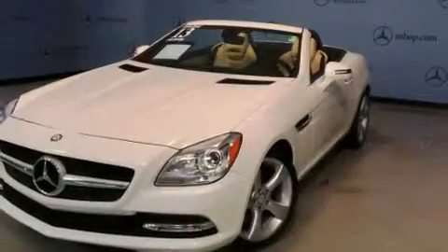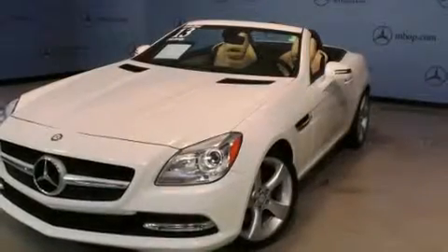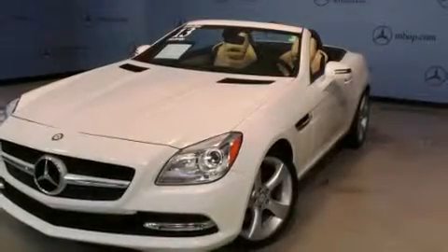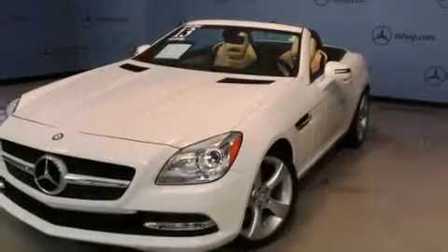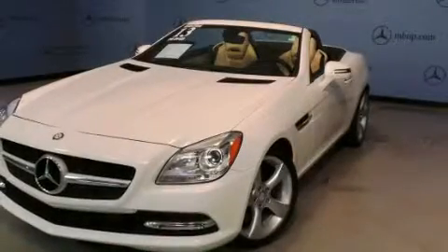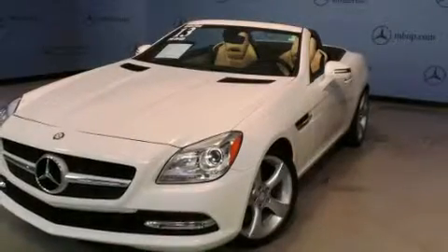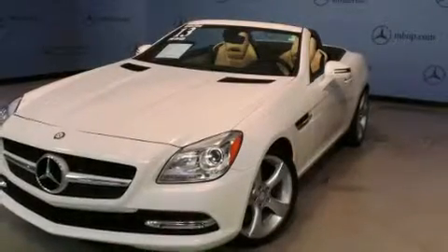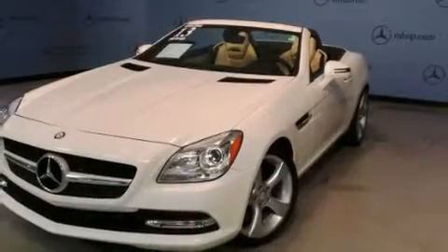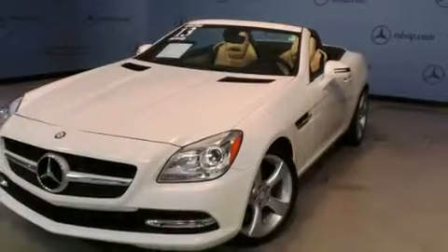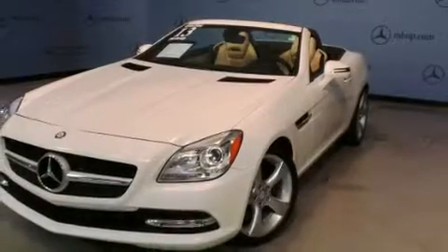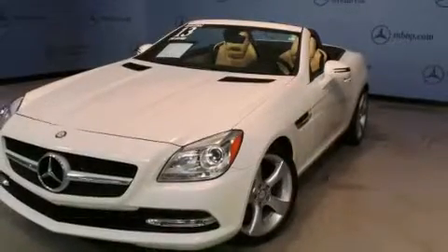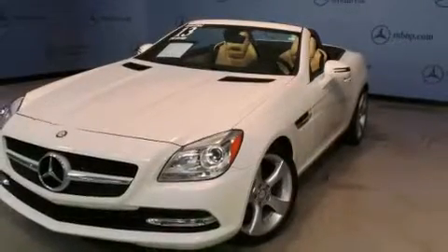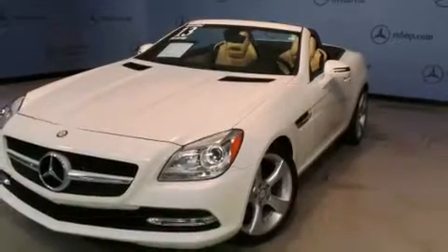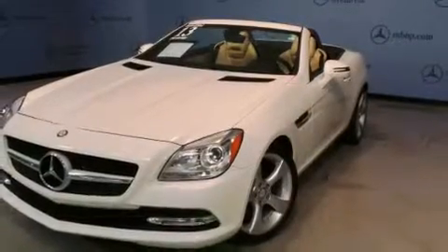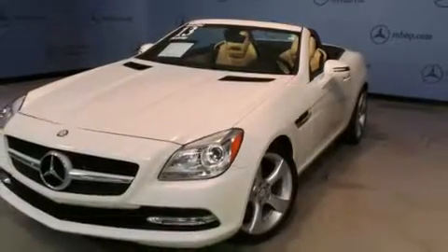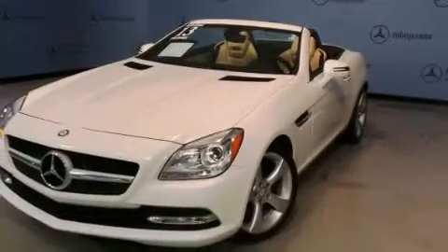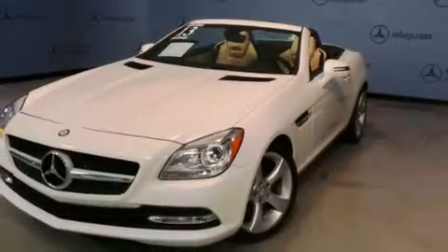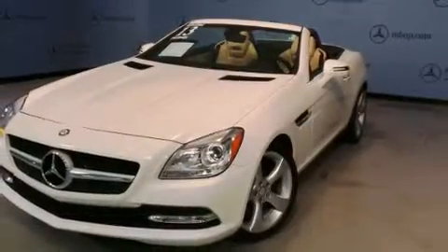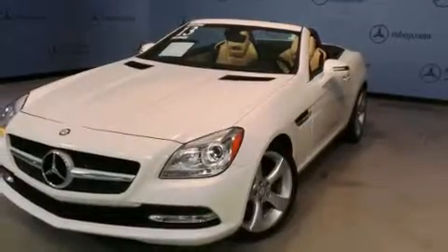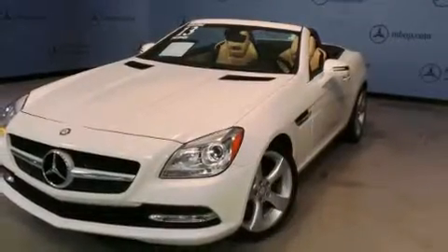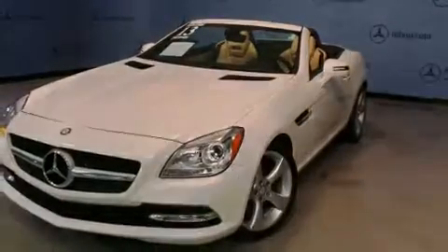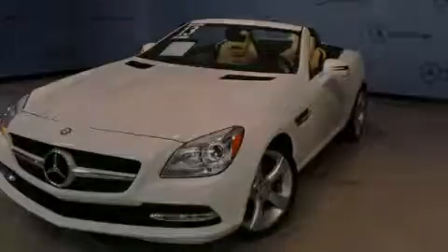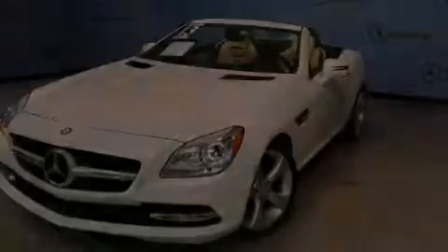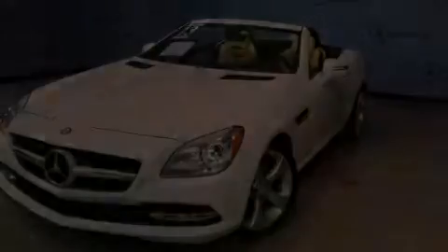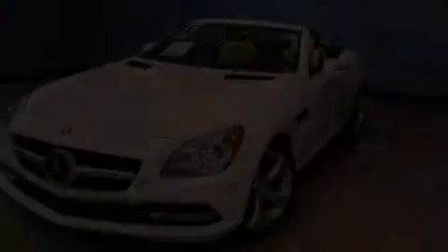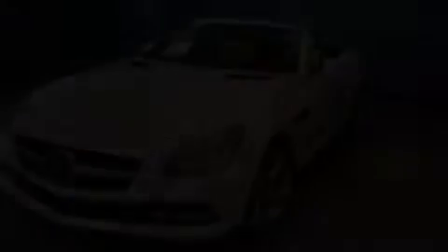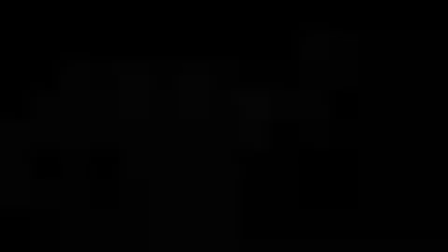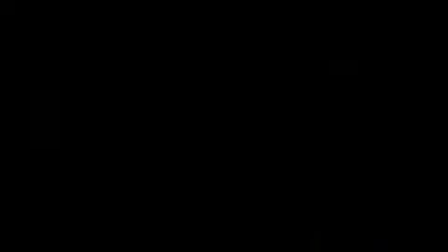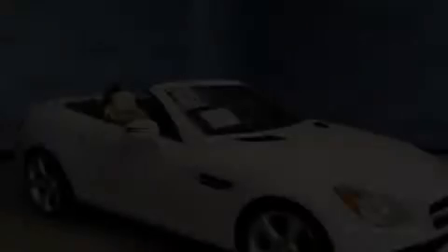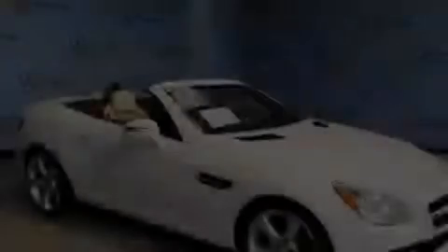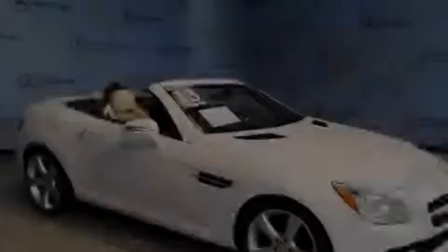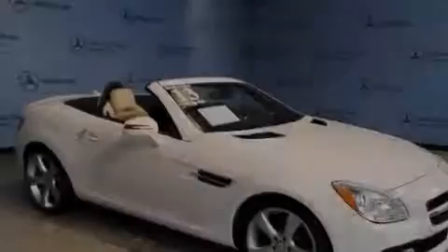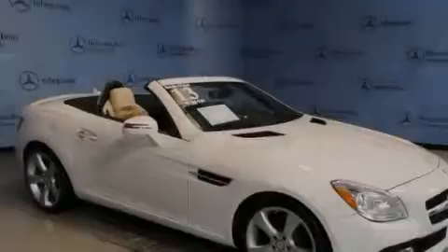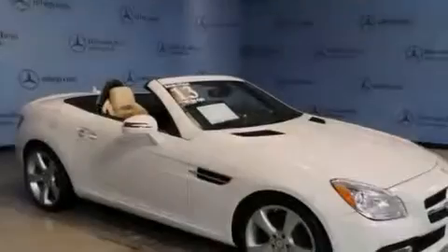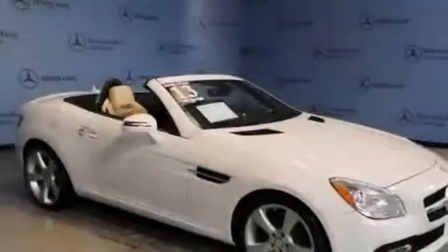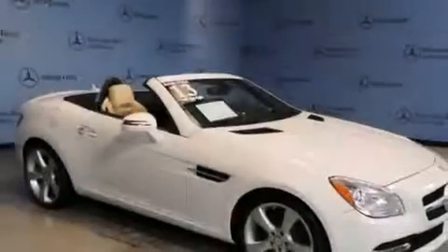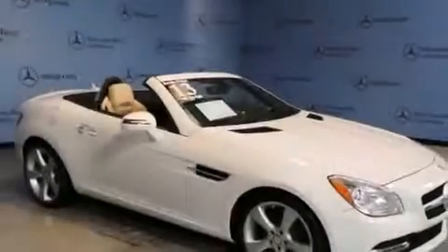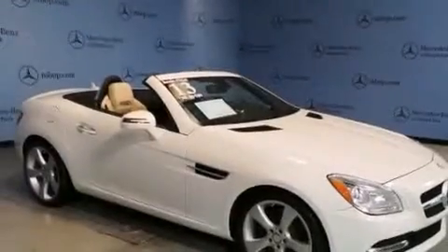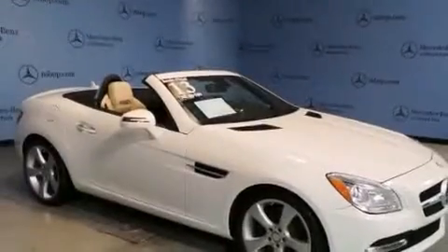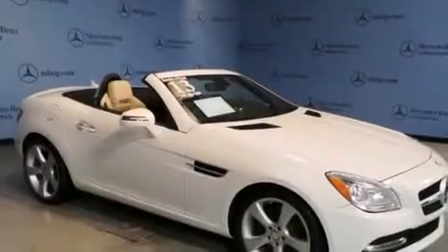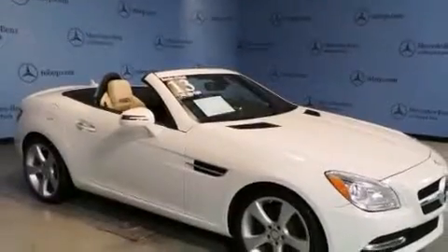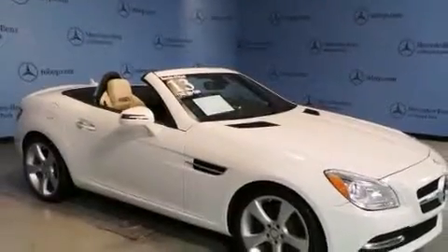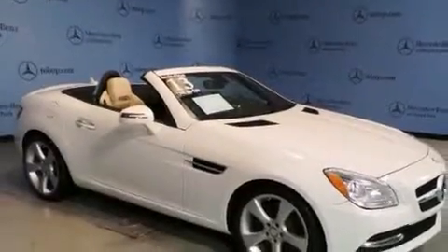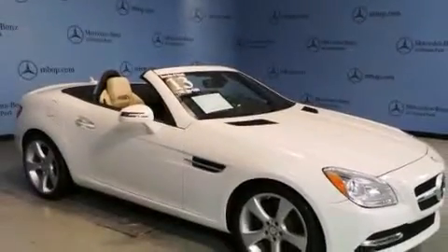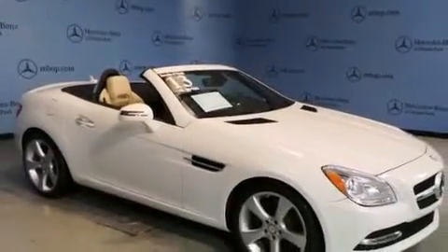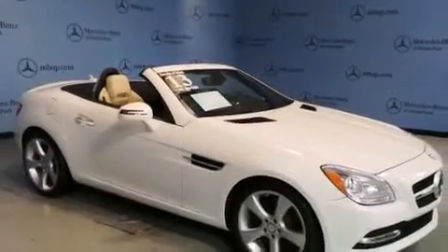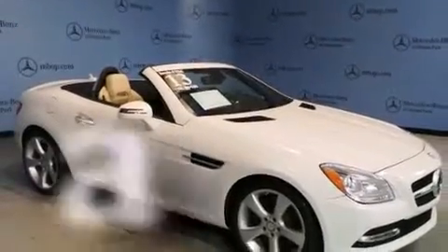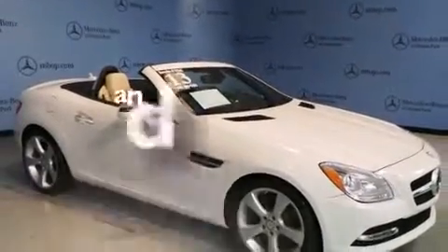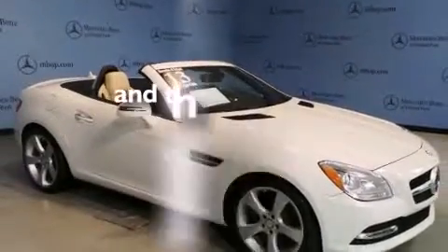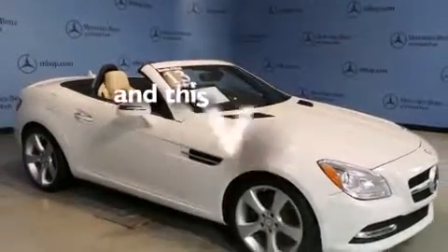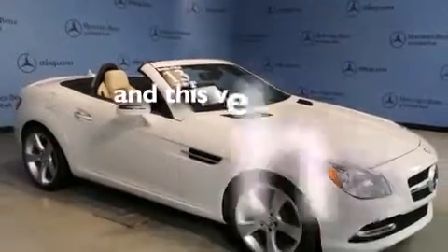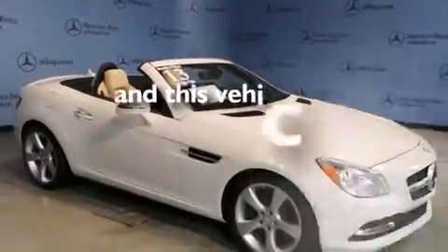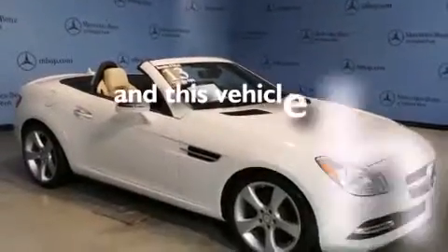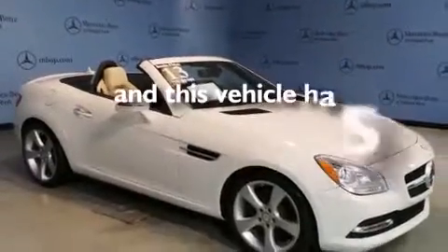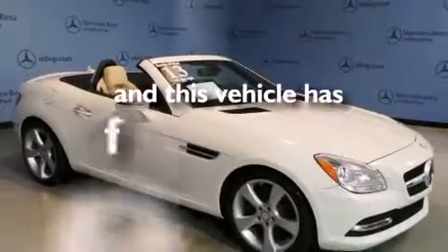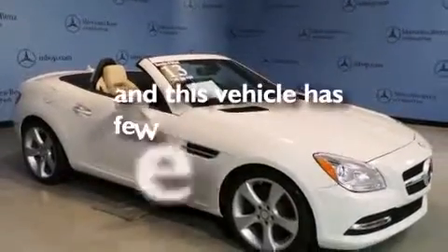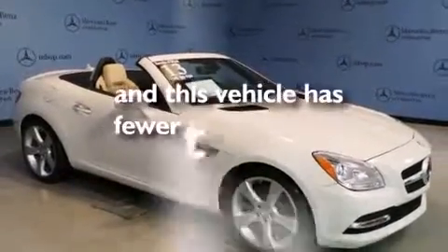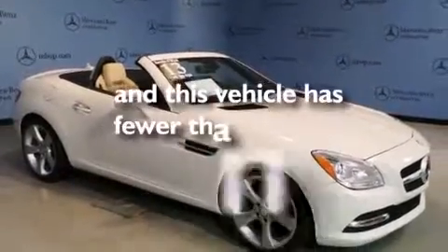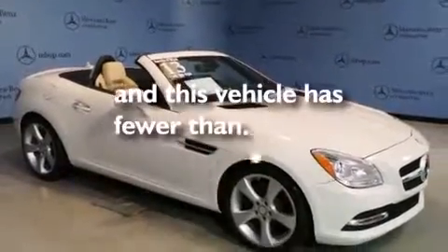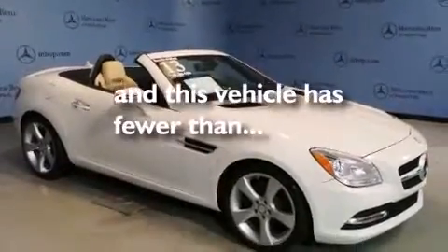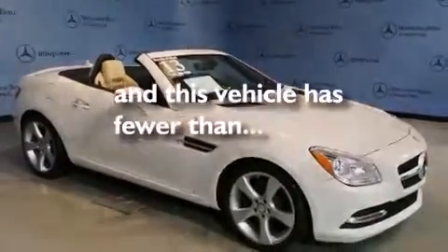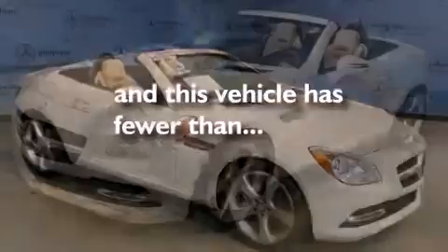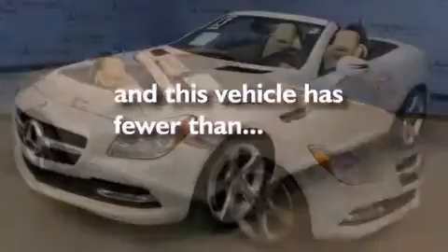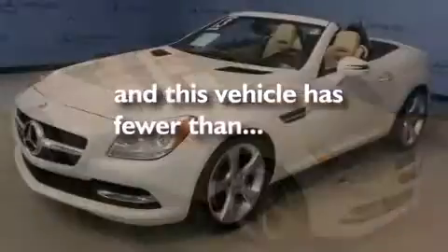Also included are an auto-dimming rearview mirror, a home-link feature, a rear window defroster, and performance tires. This vehicle has fewer than 10,000 miles on the odometer.